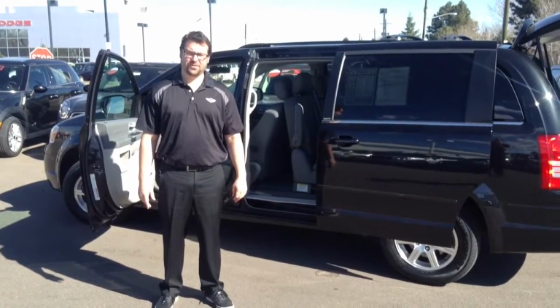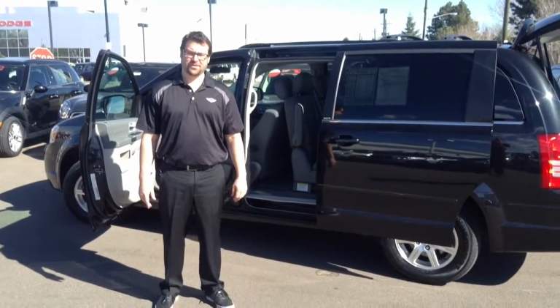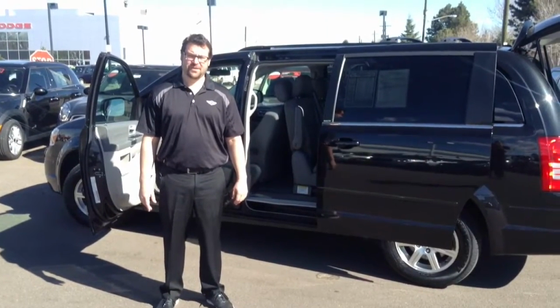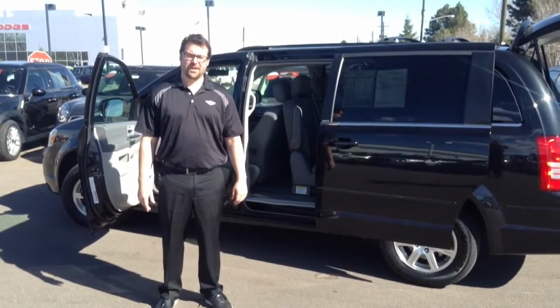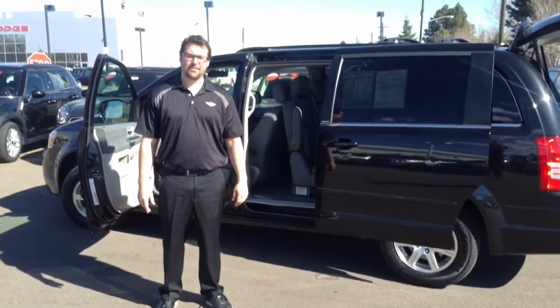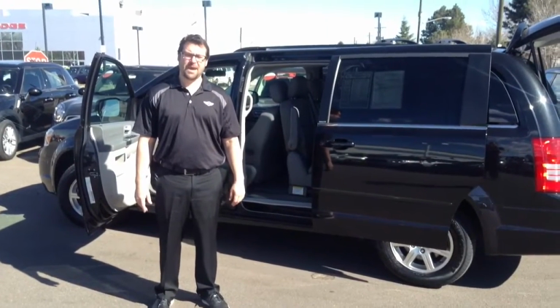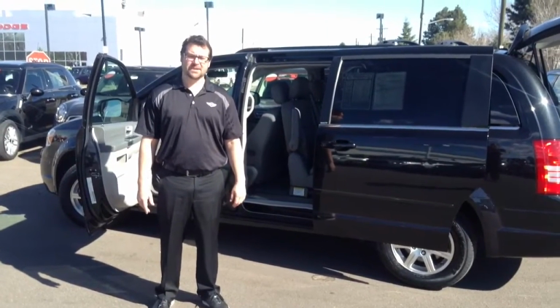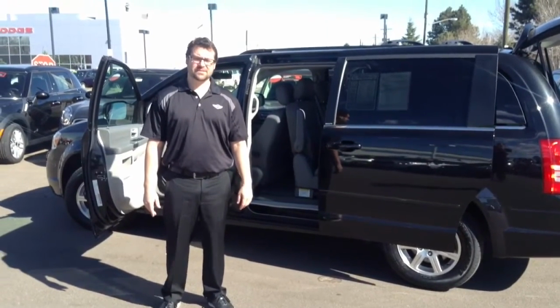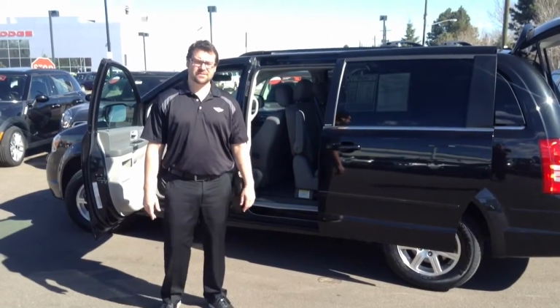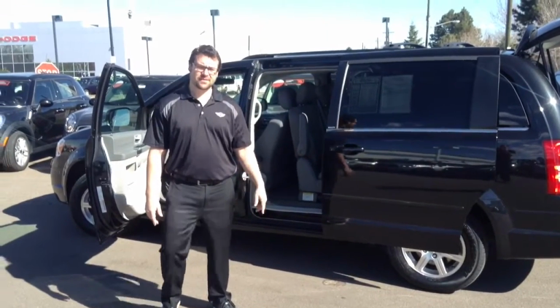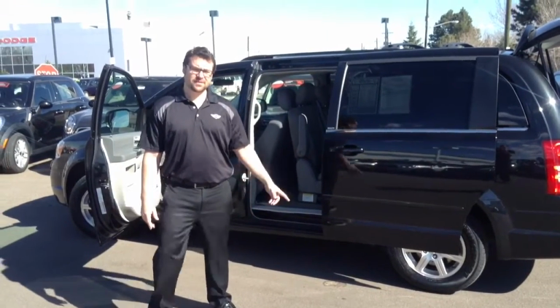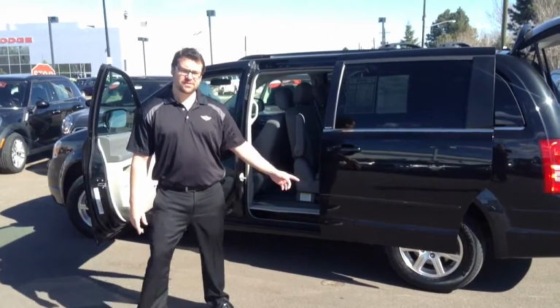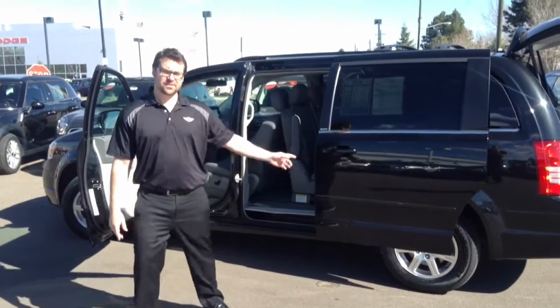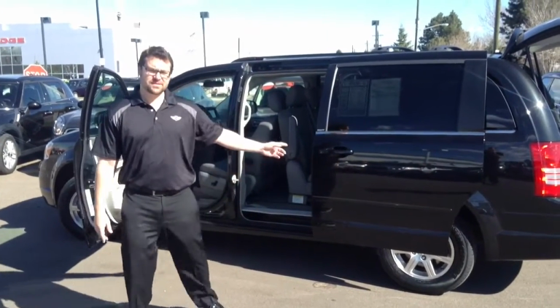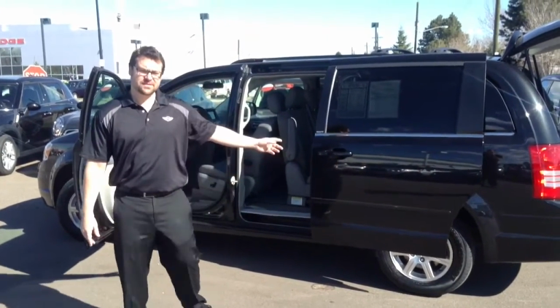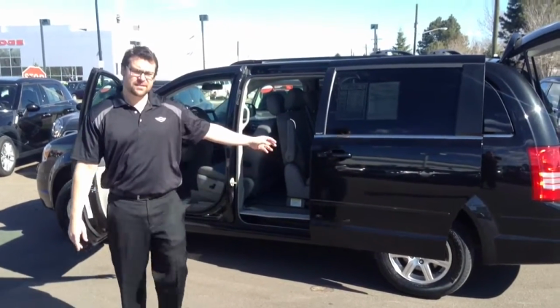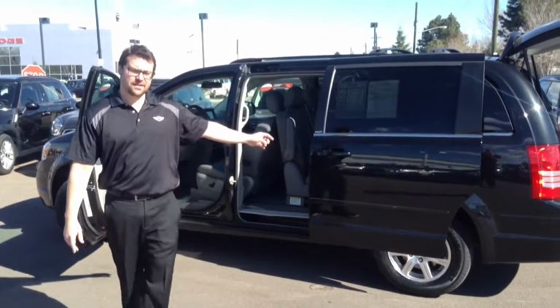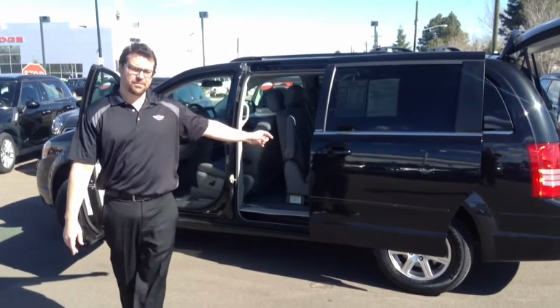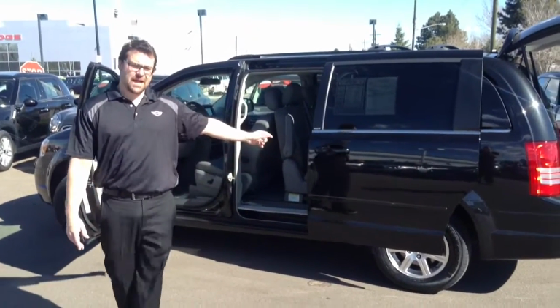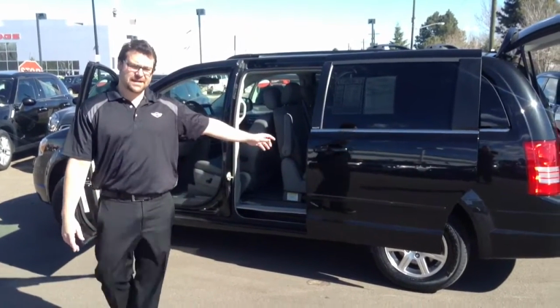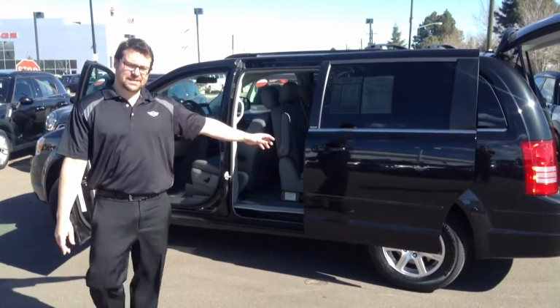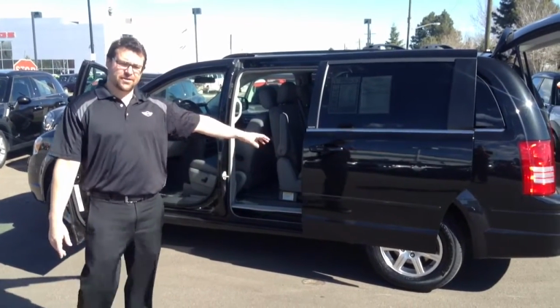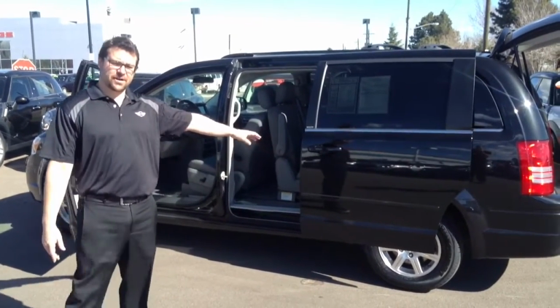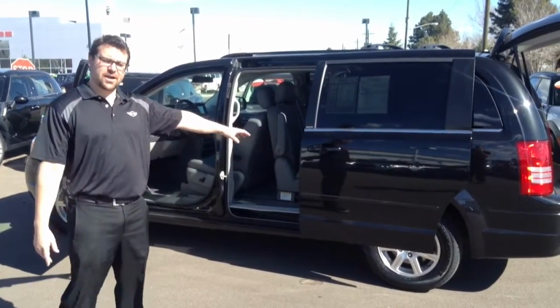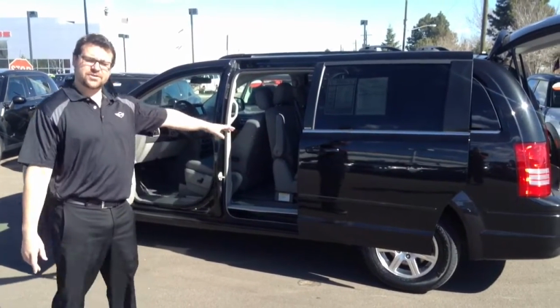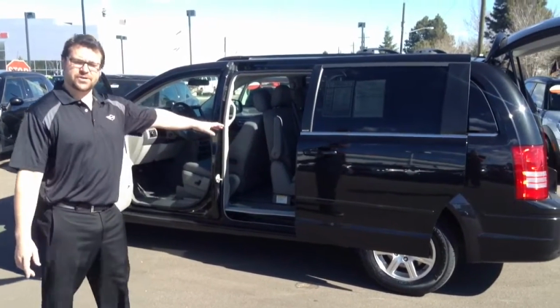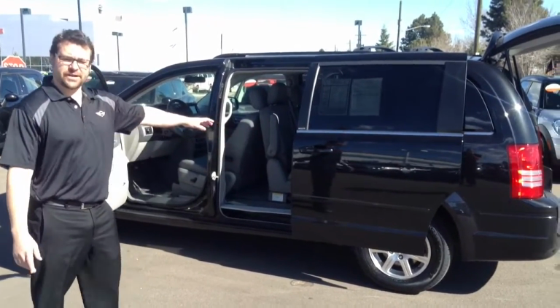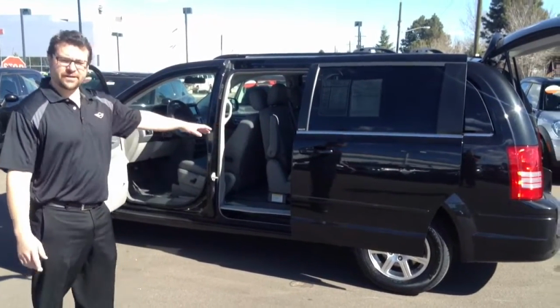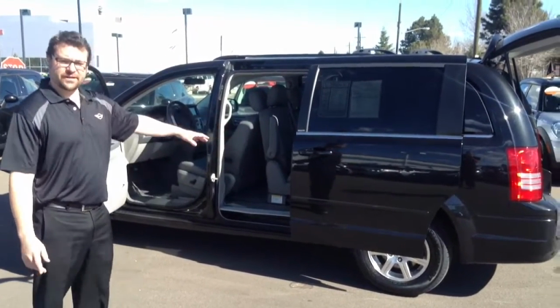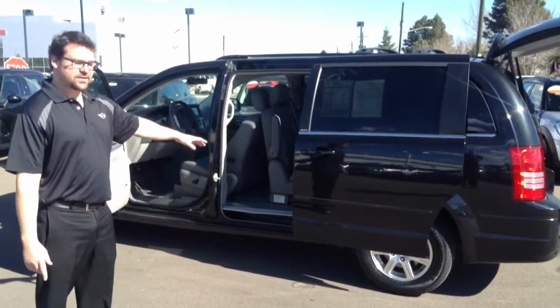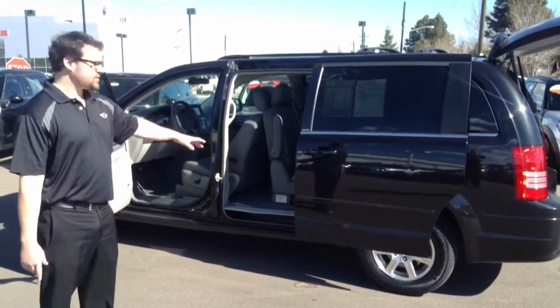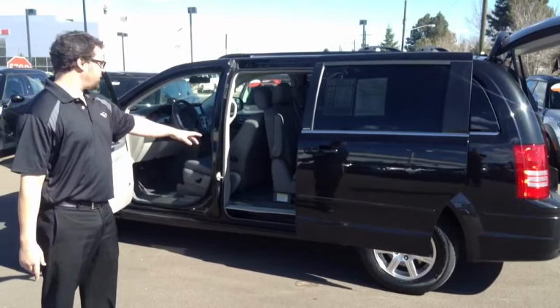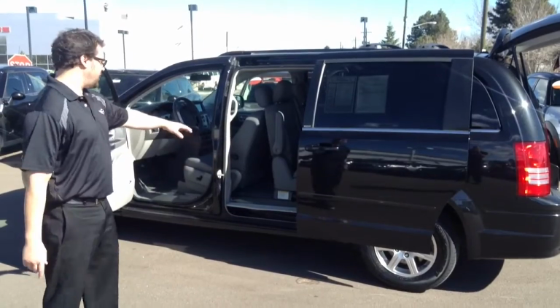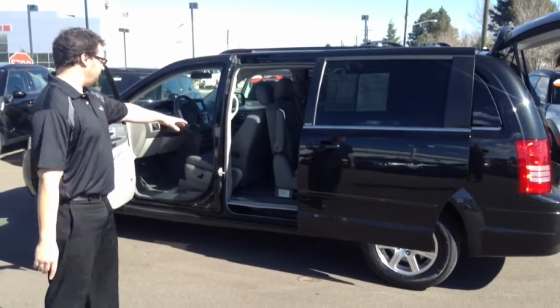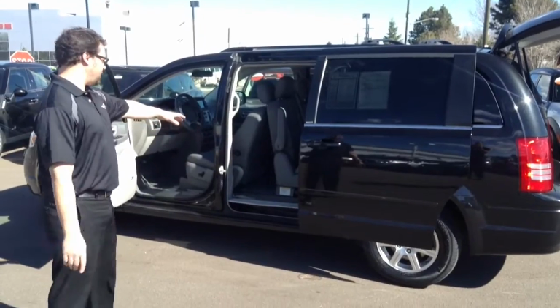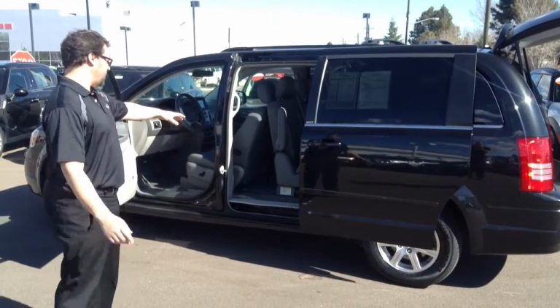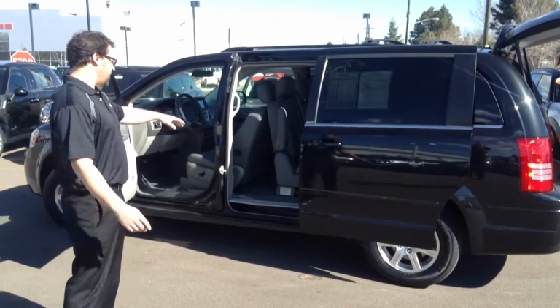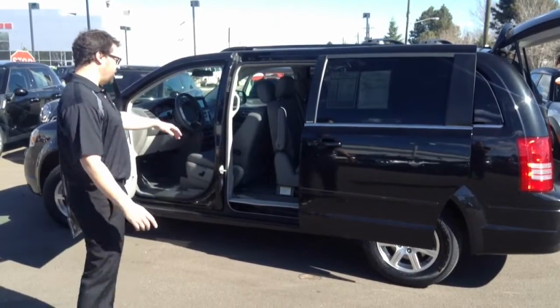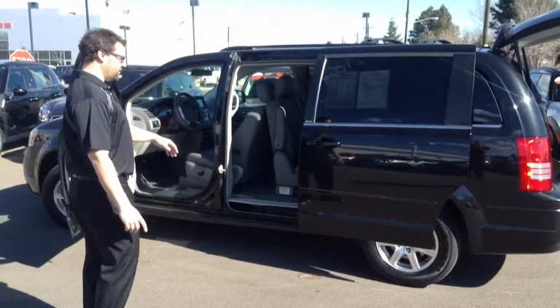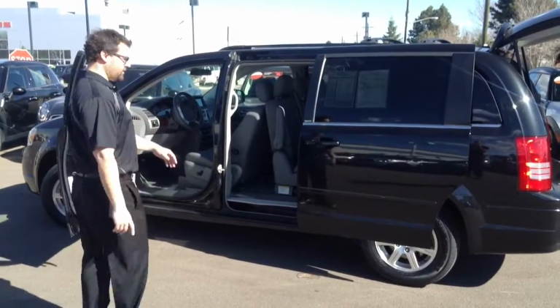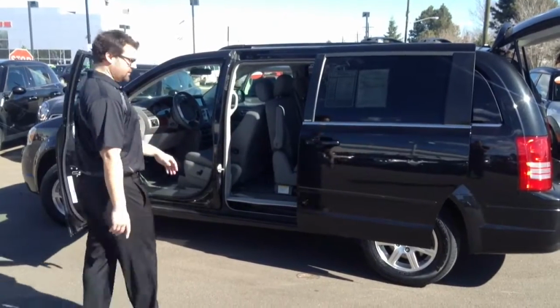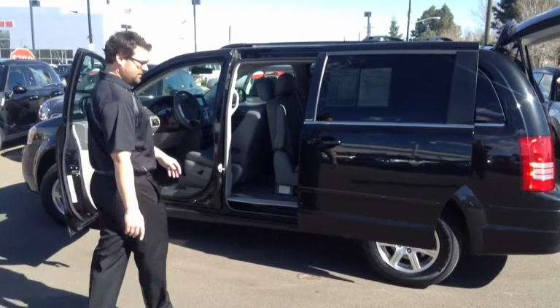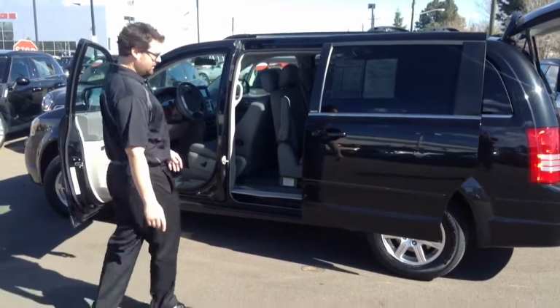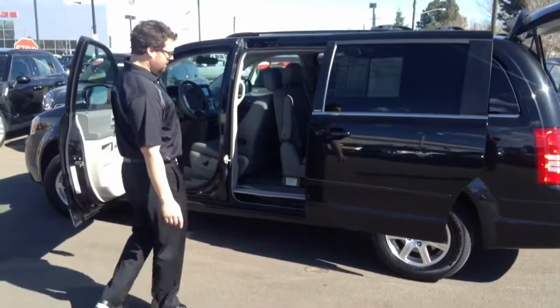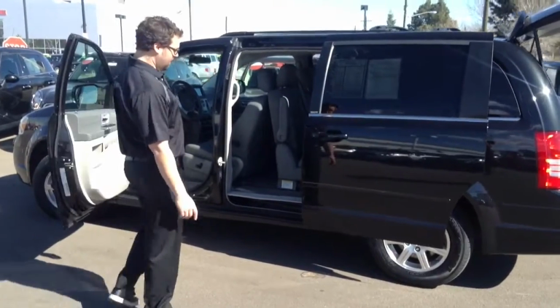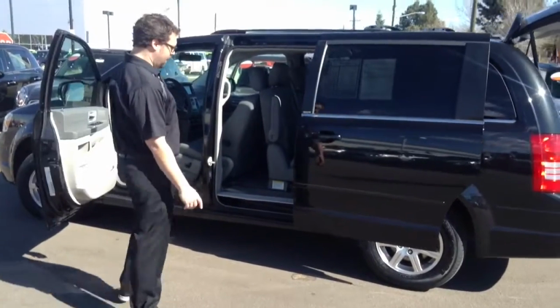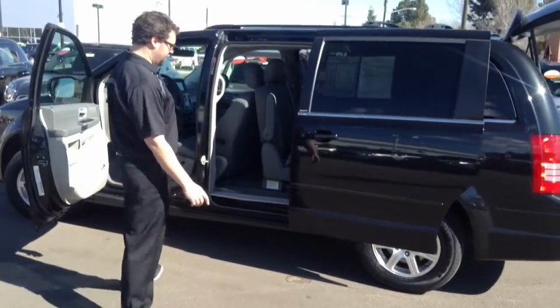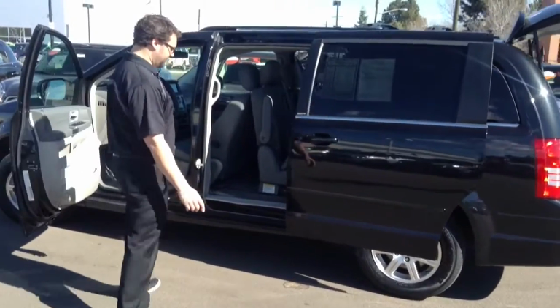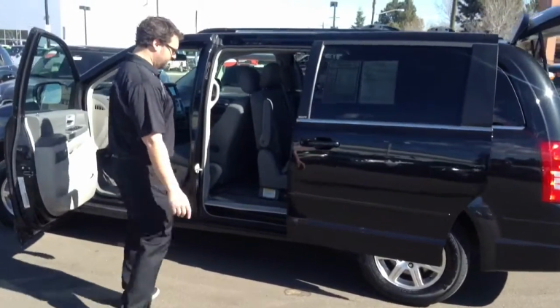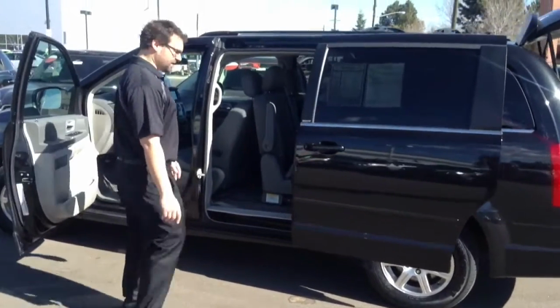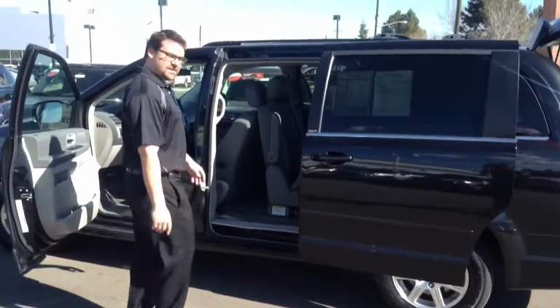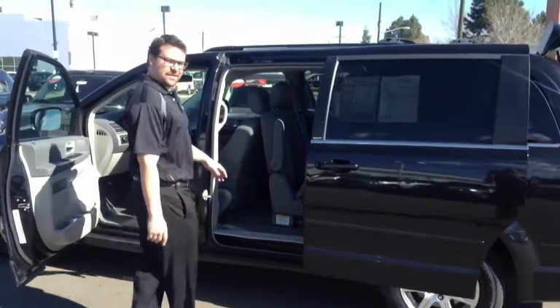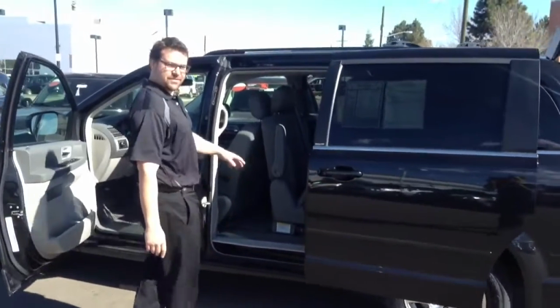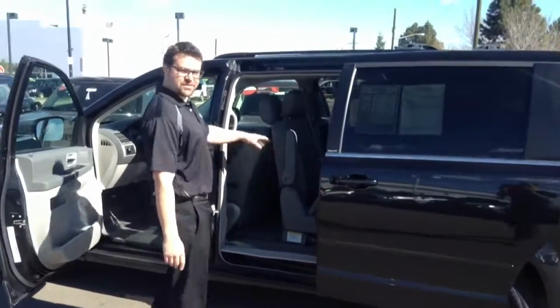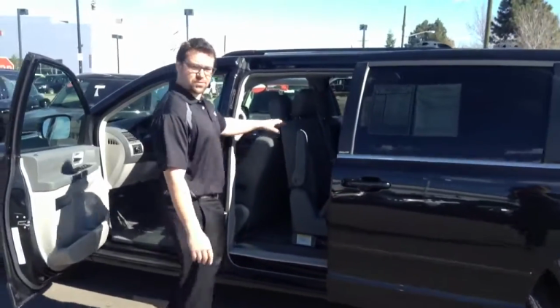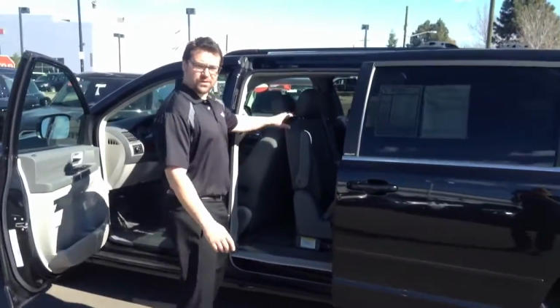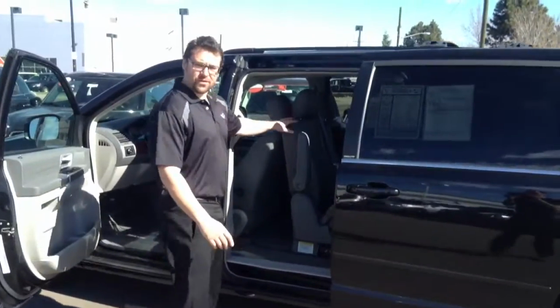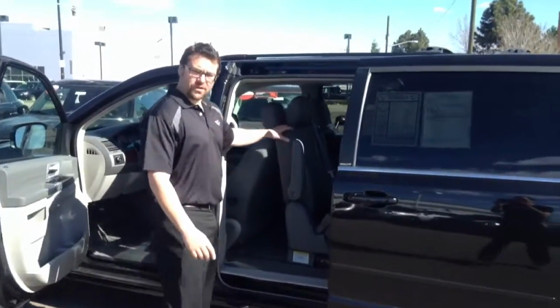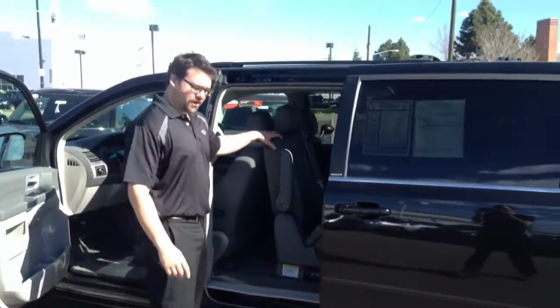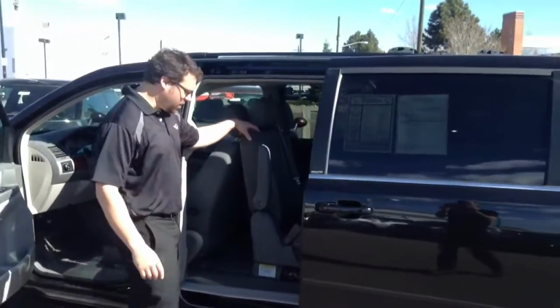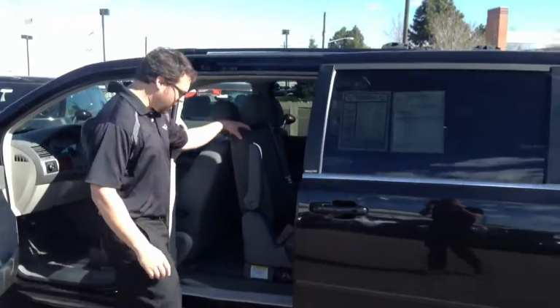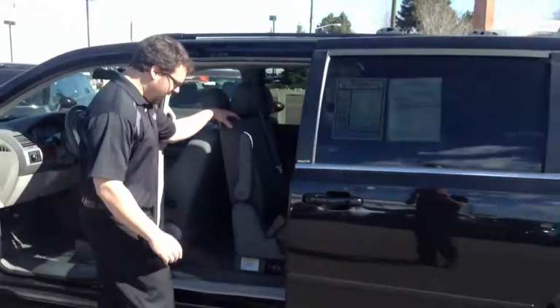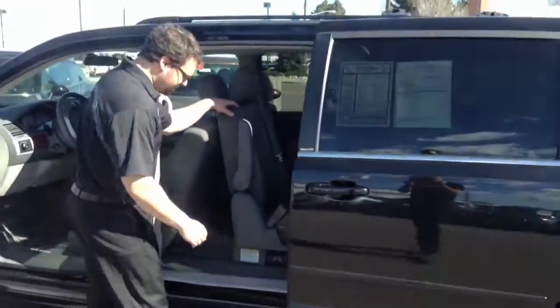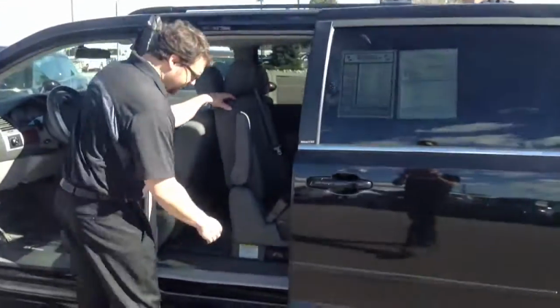Hey Max. So this is the black Town & Country. Just want to let you know, it does have the swivel and go option.